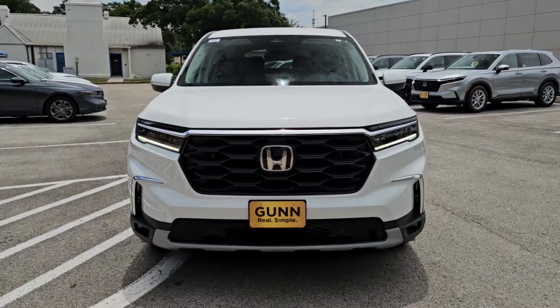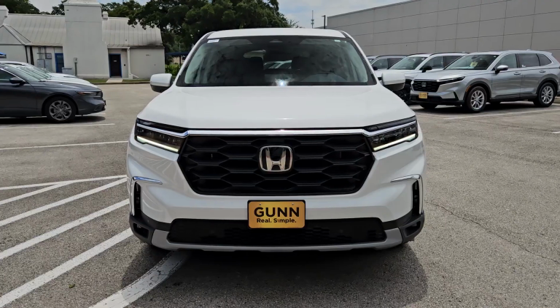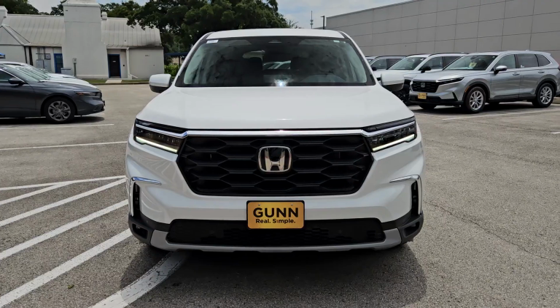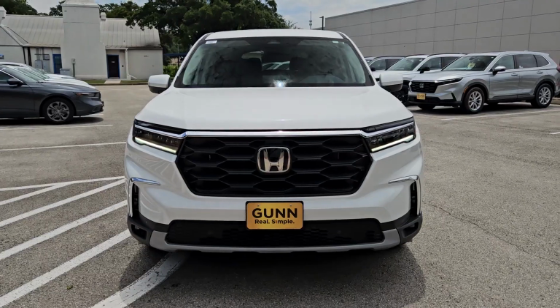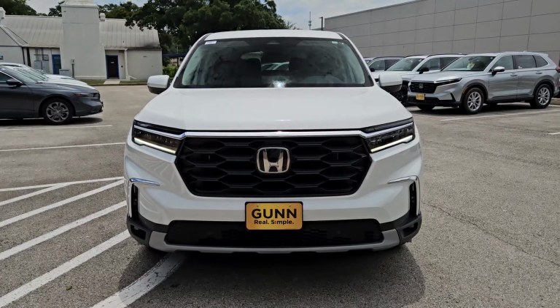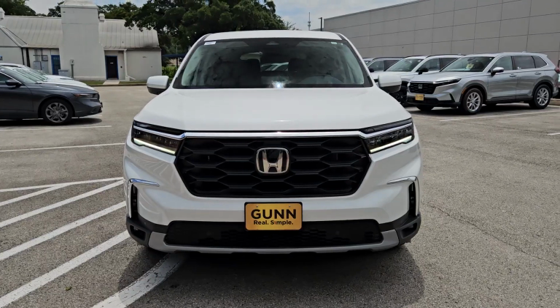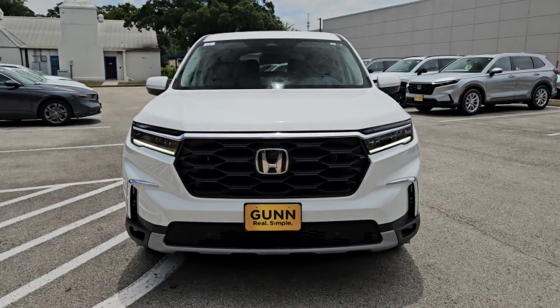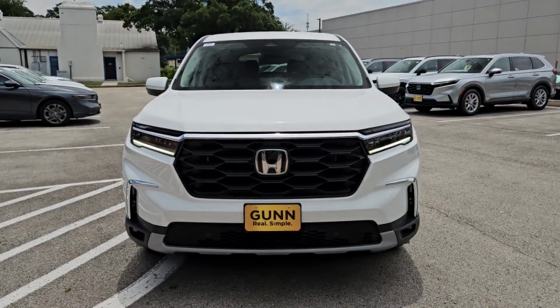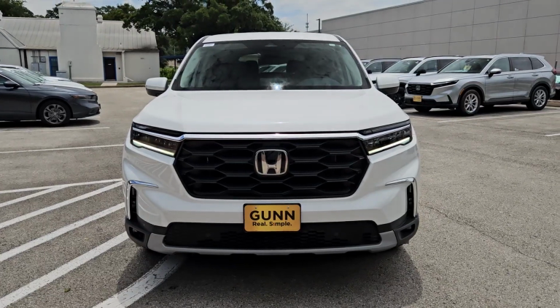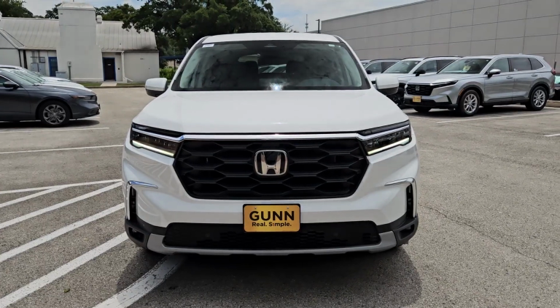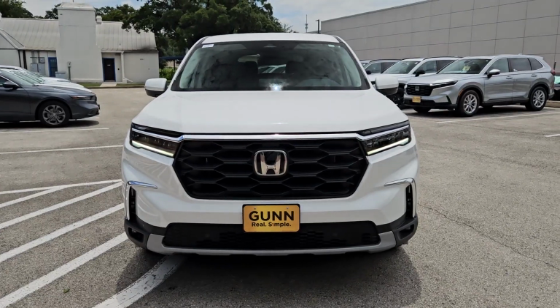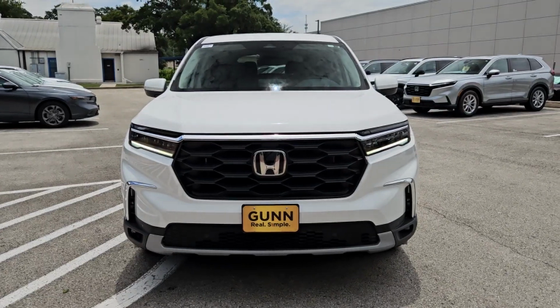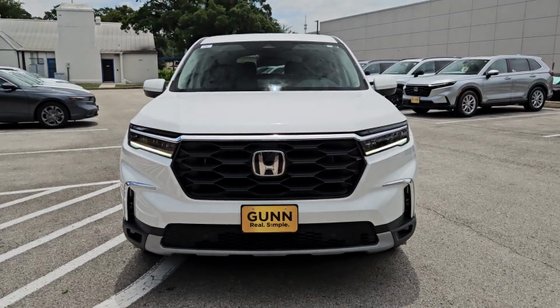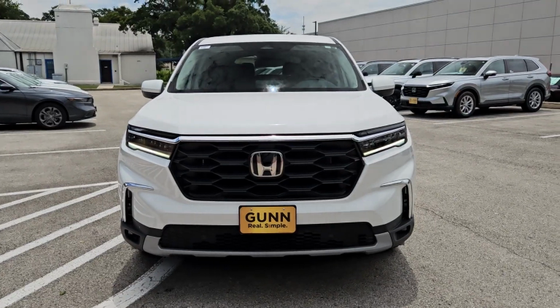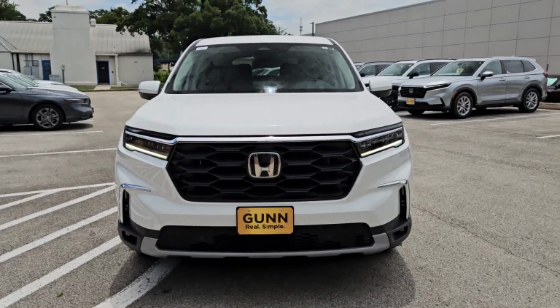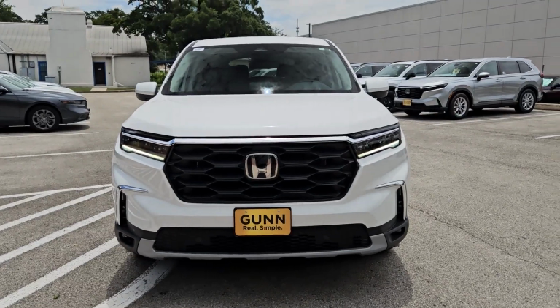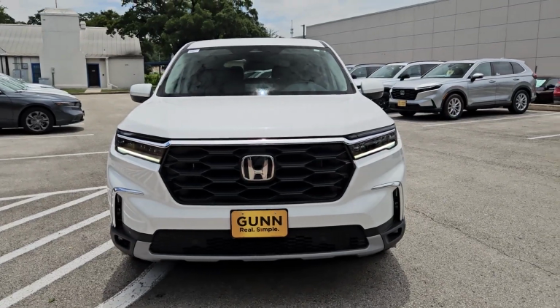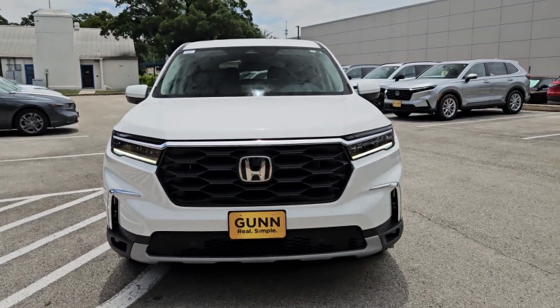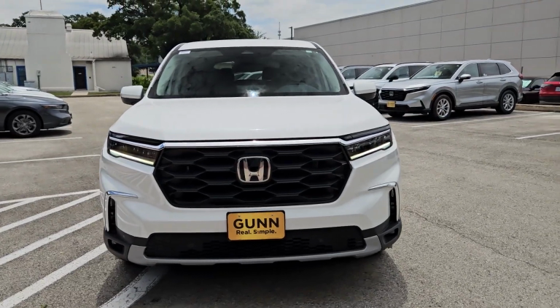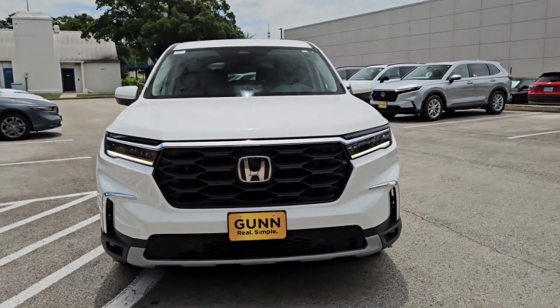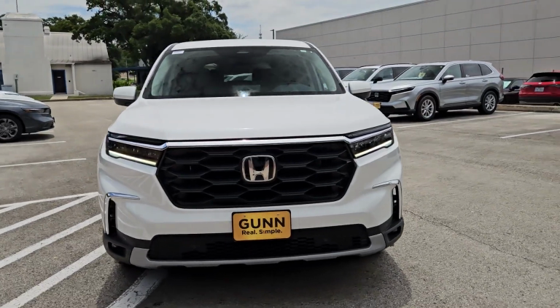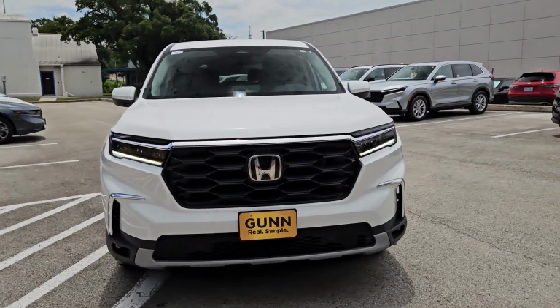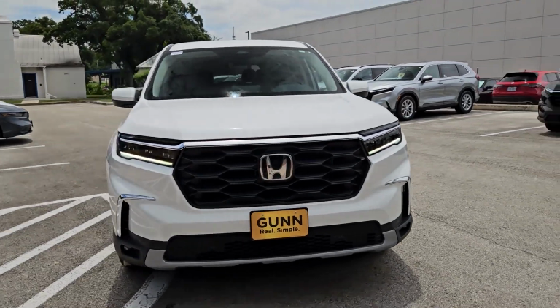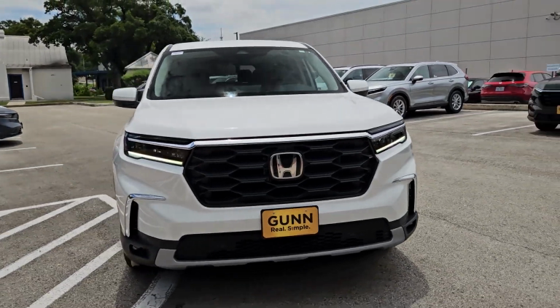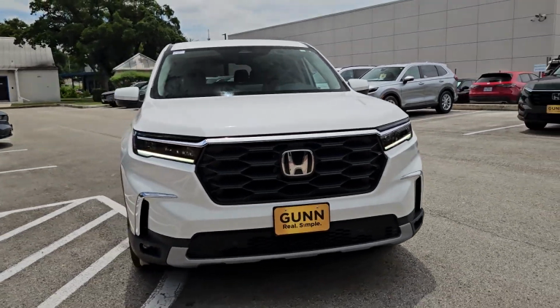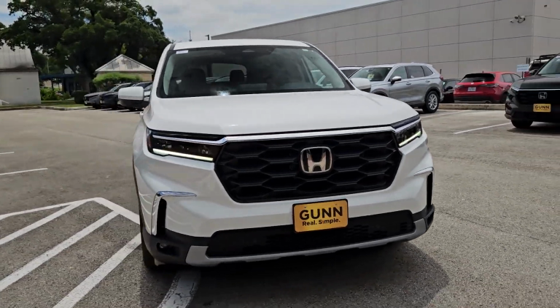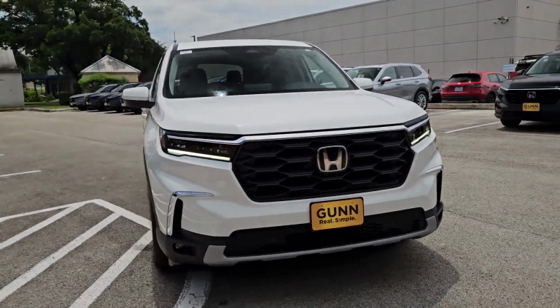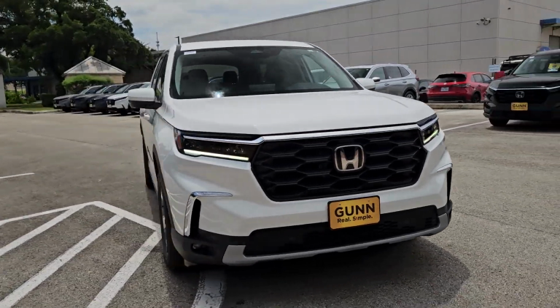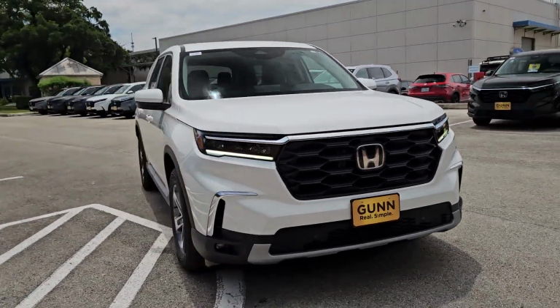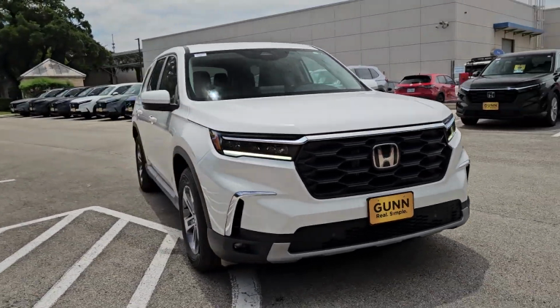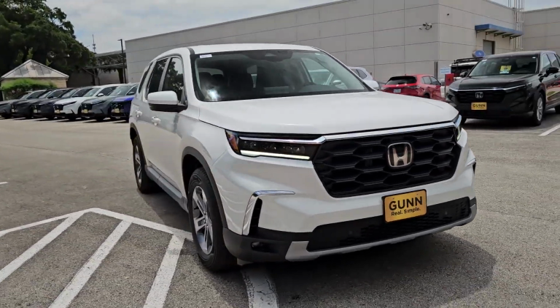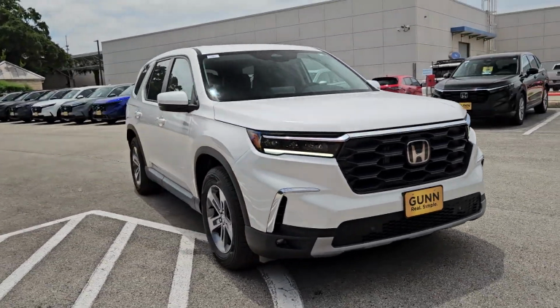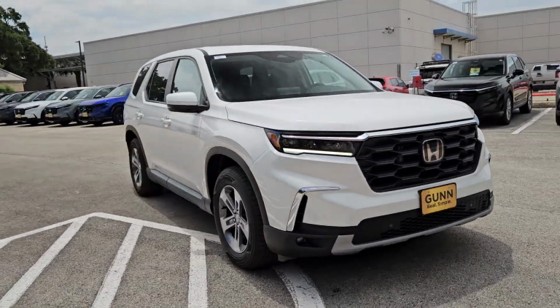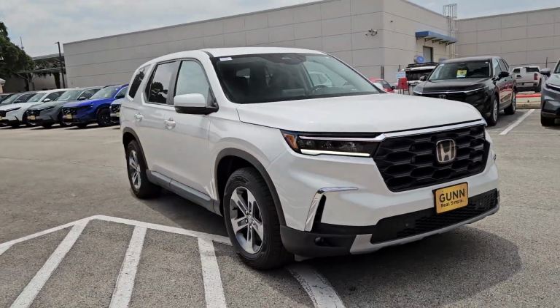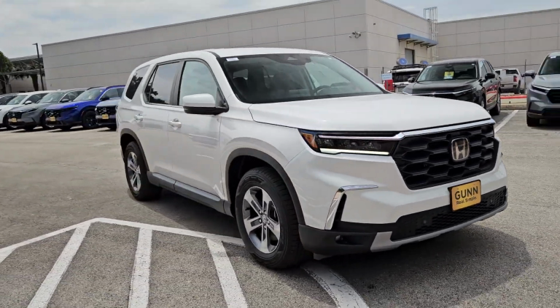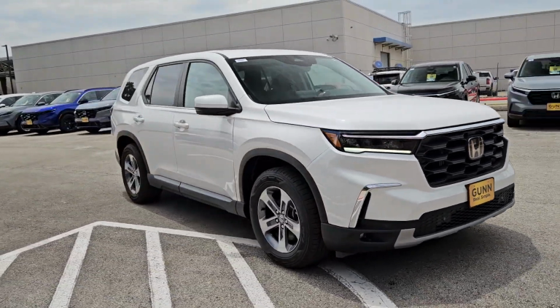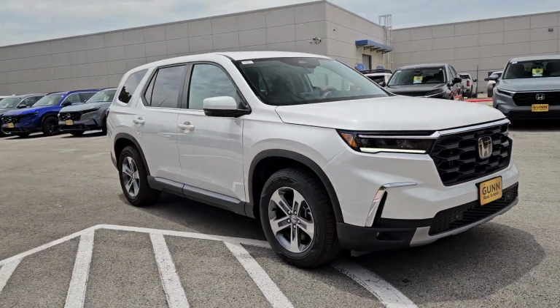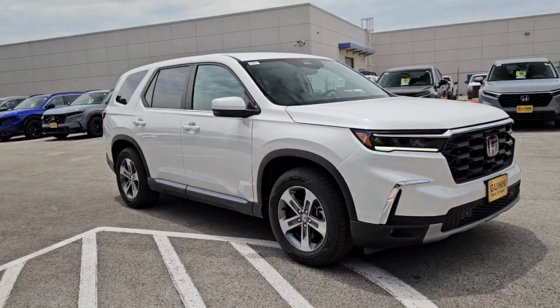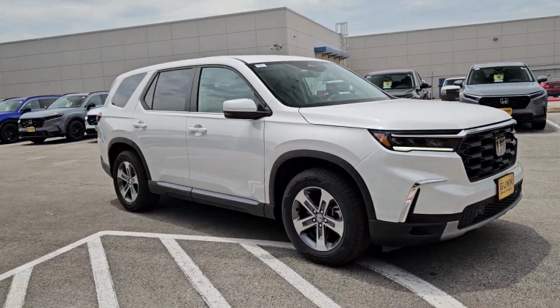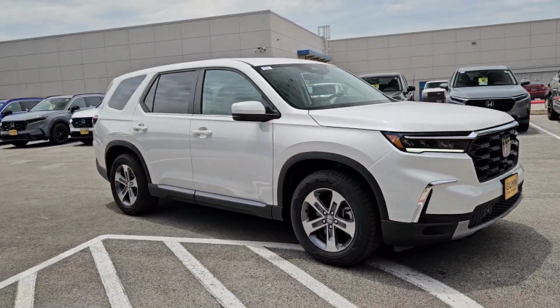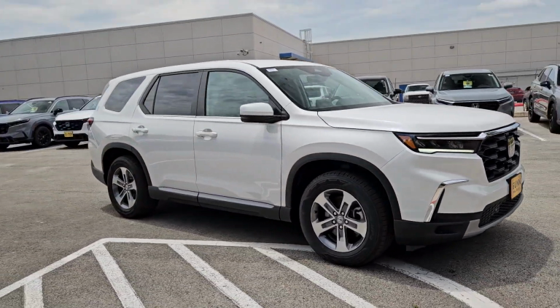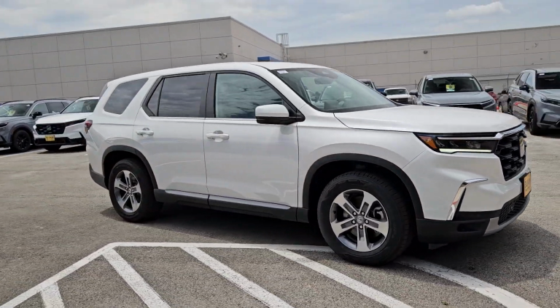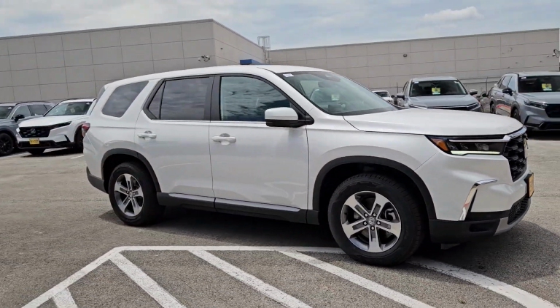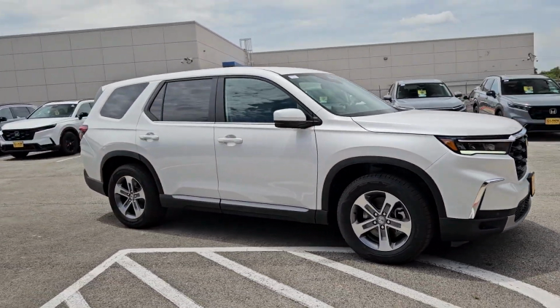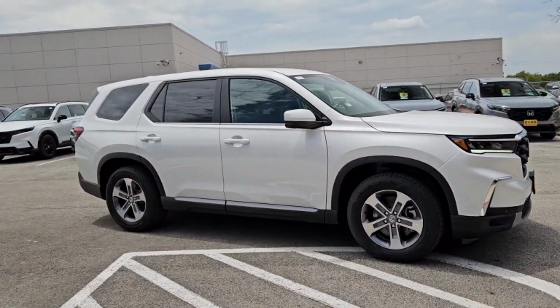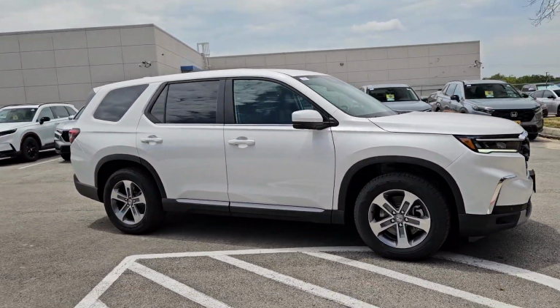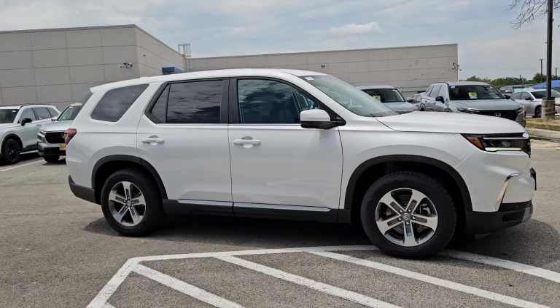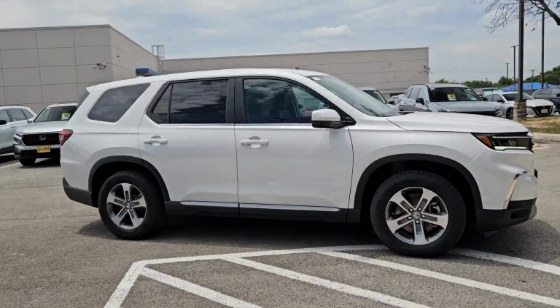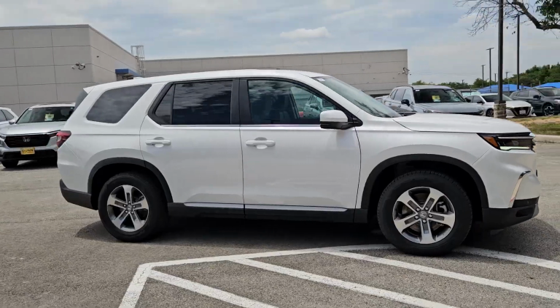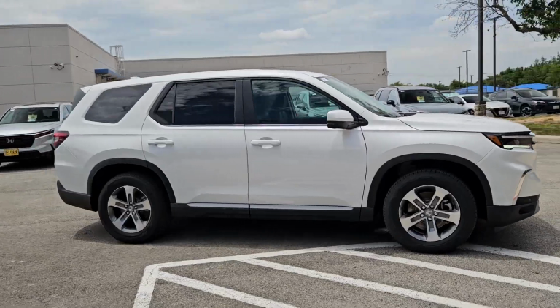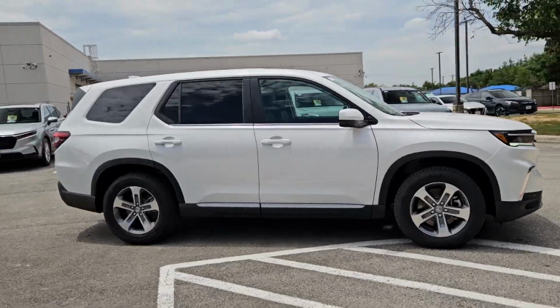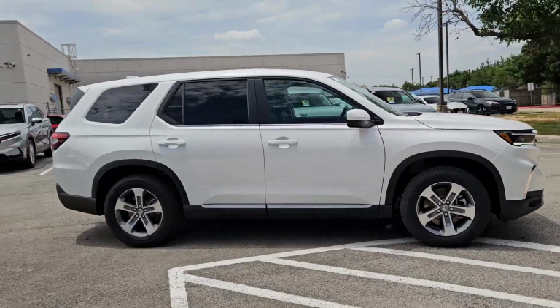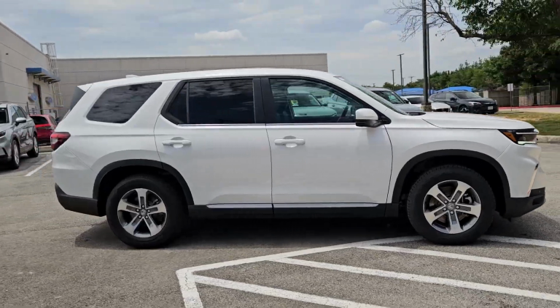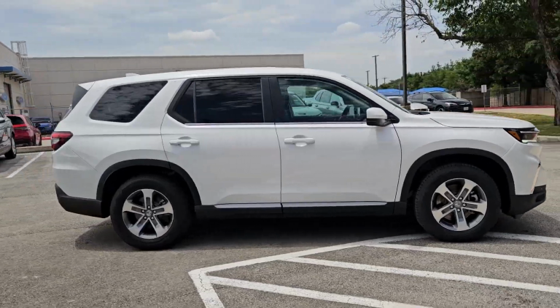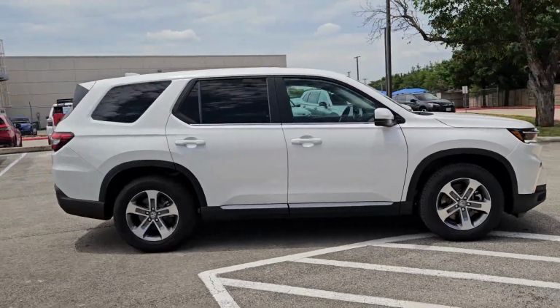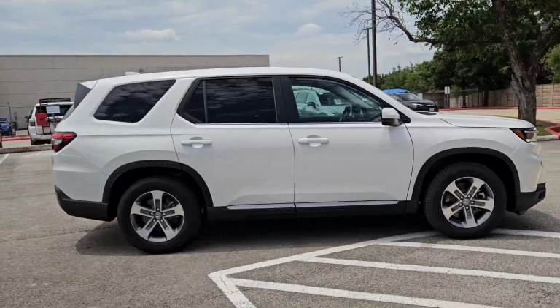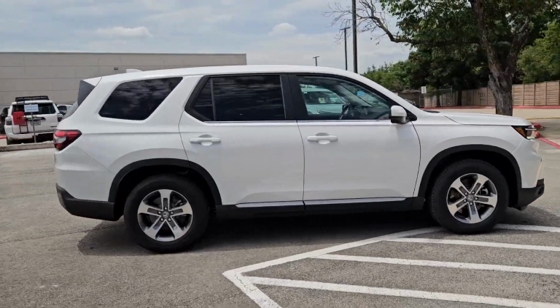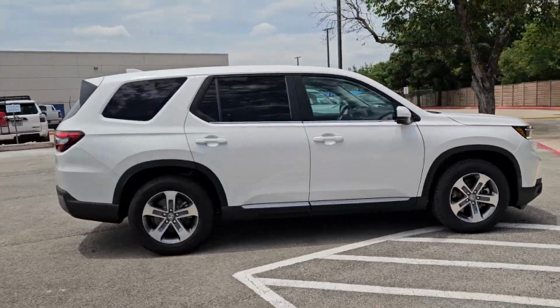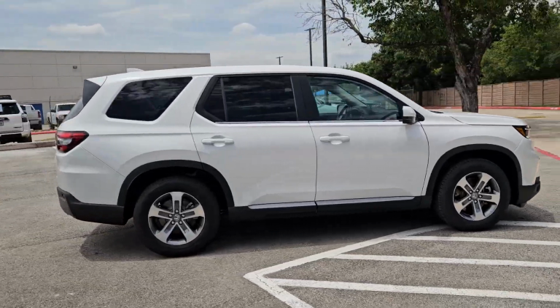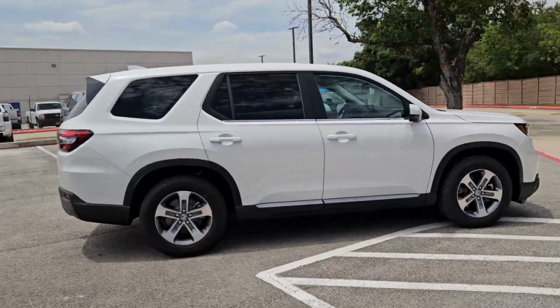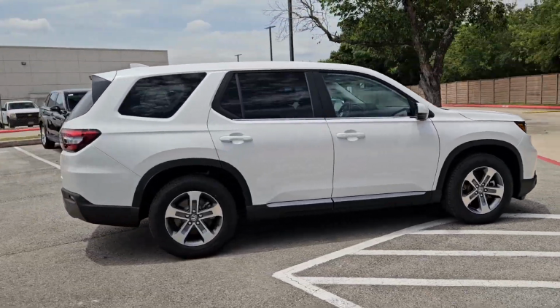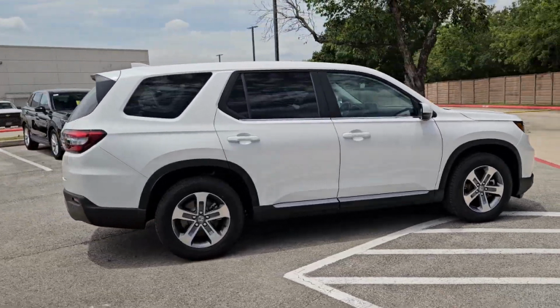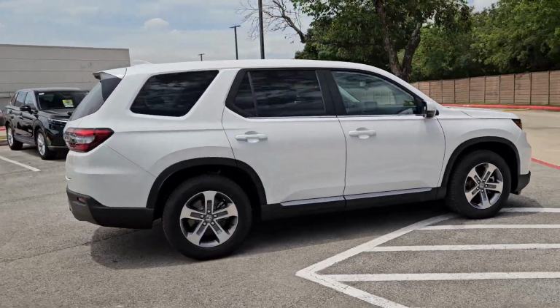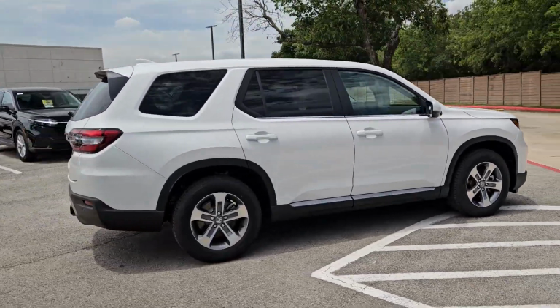You will love the features of this 2025 Honda Pilot. Take a closer look at this super-capable Pilot.